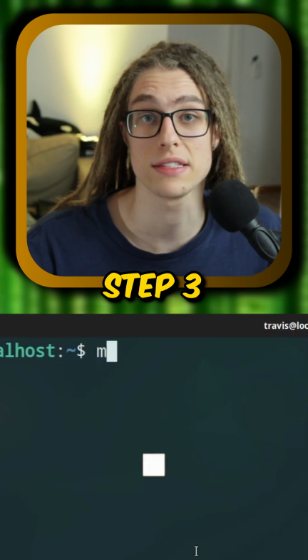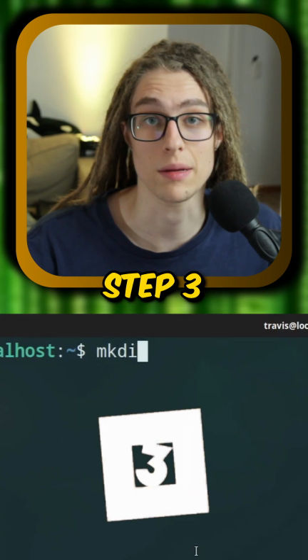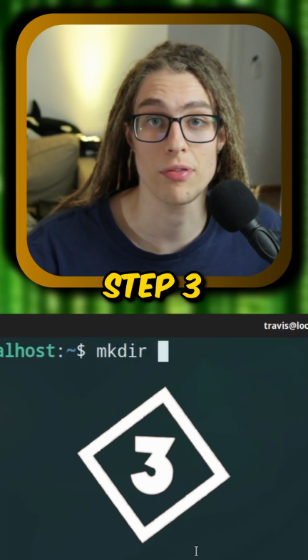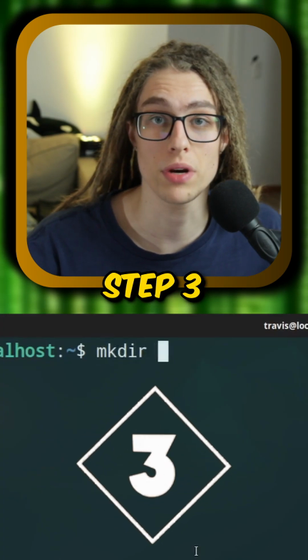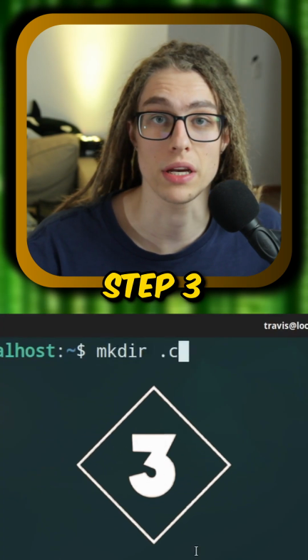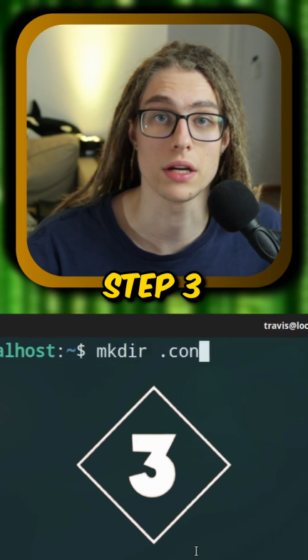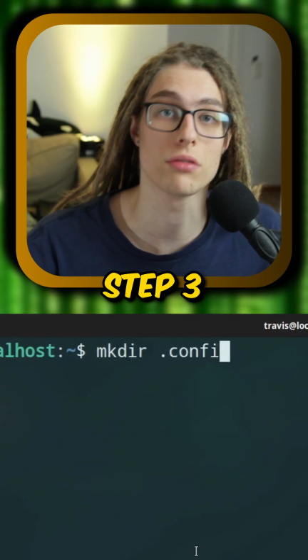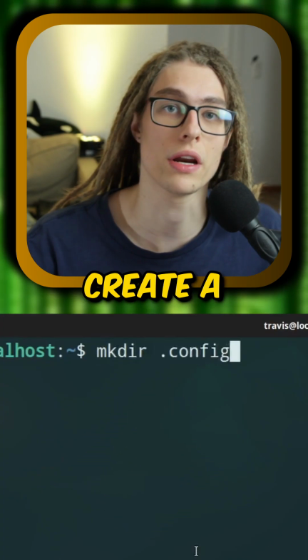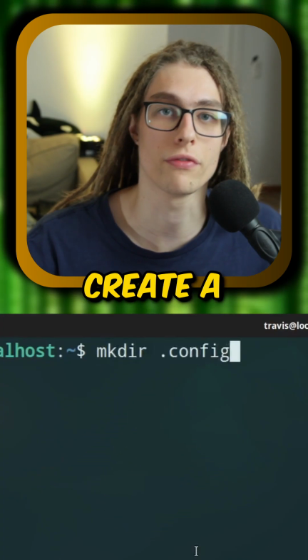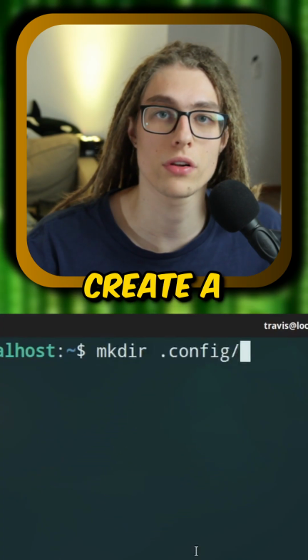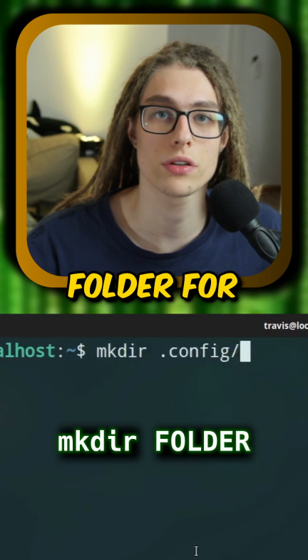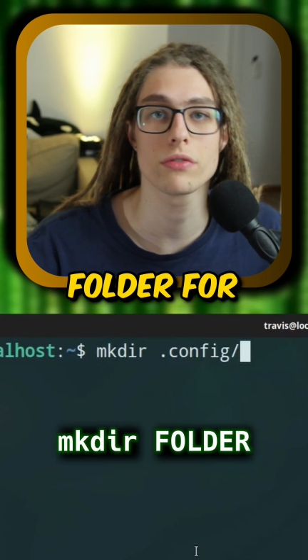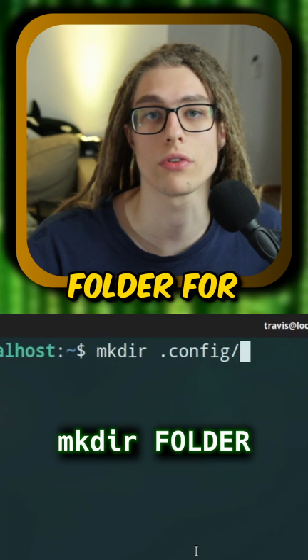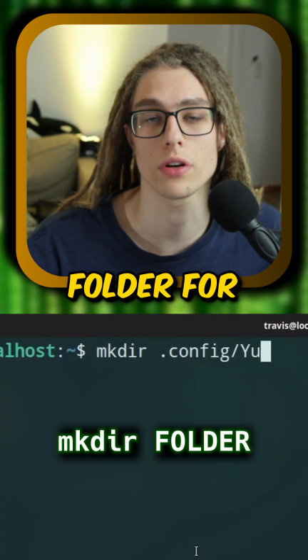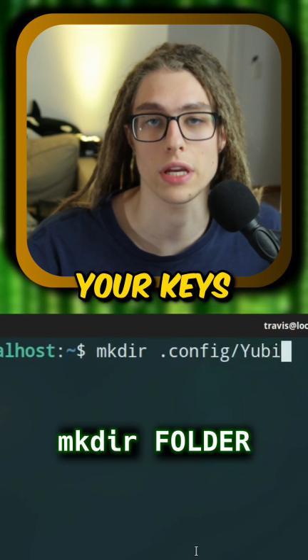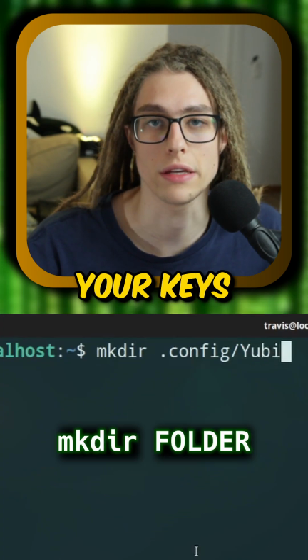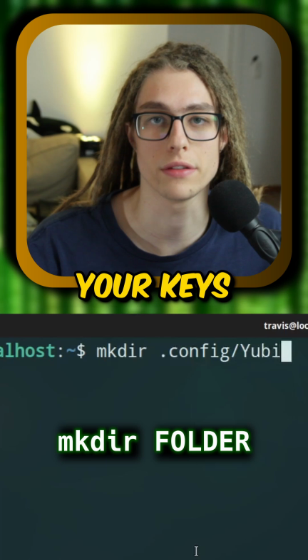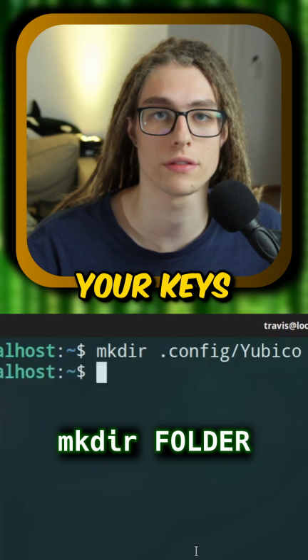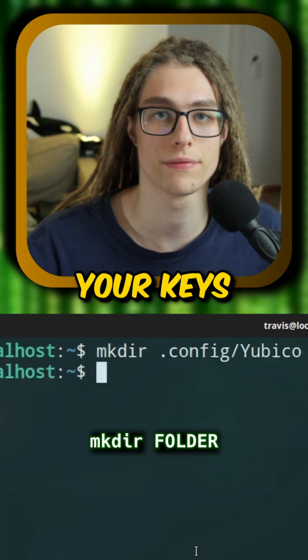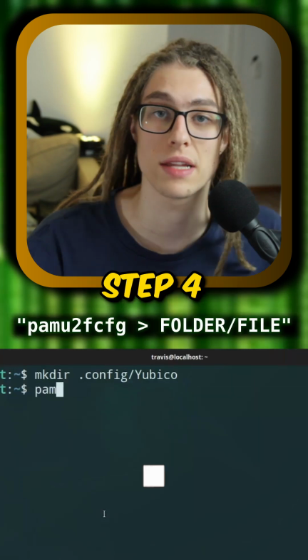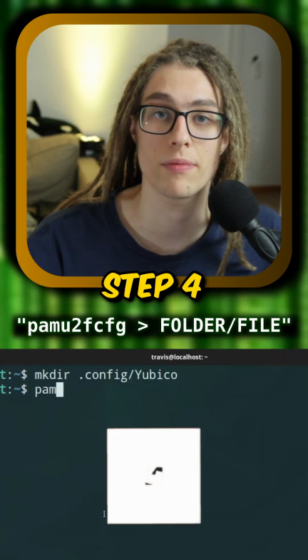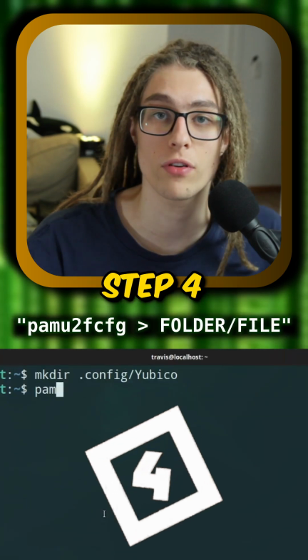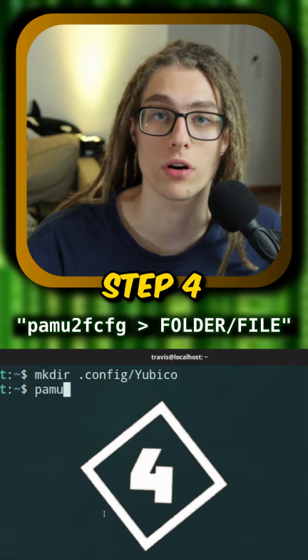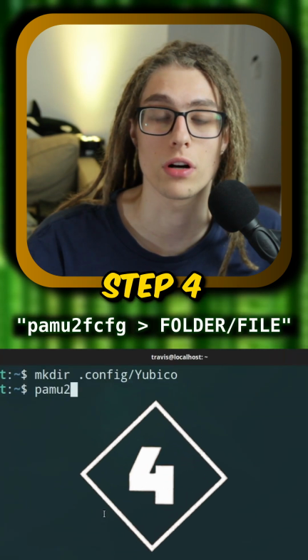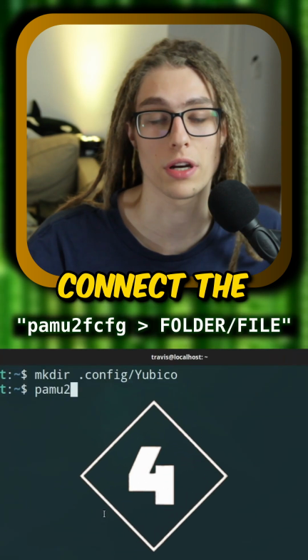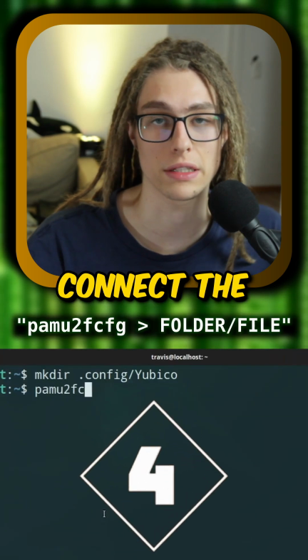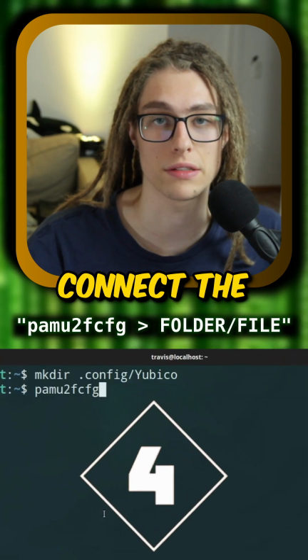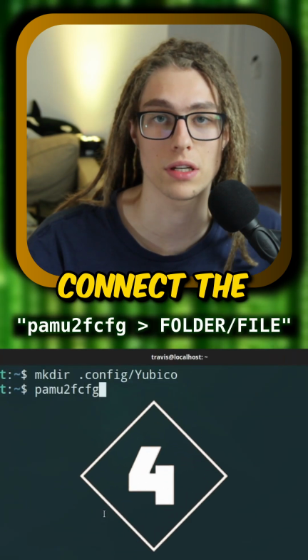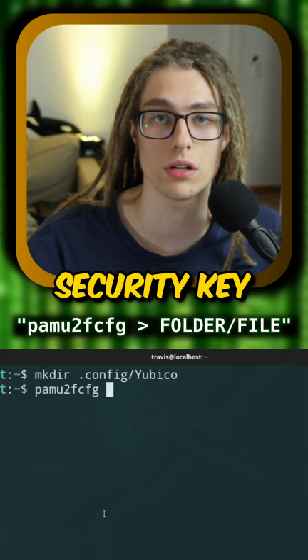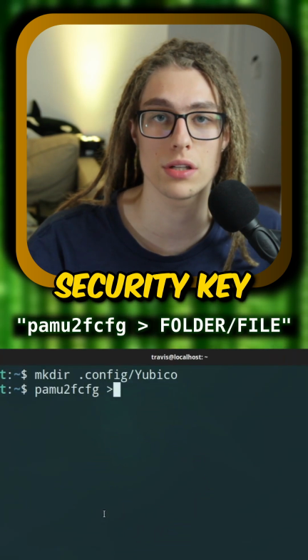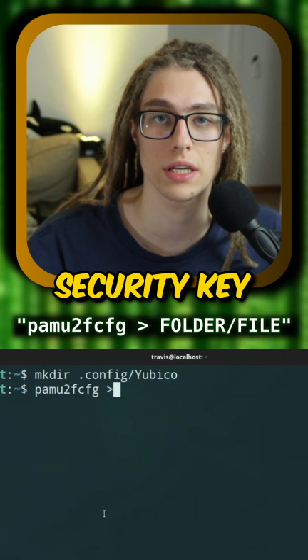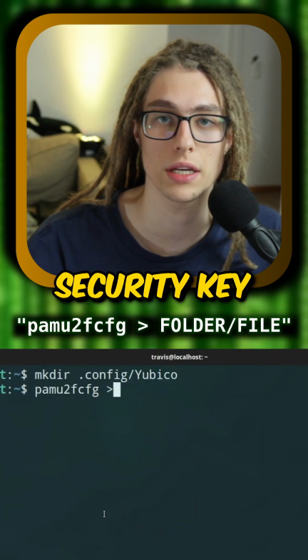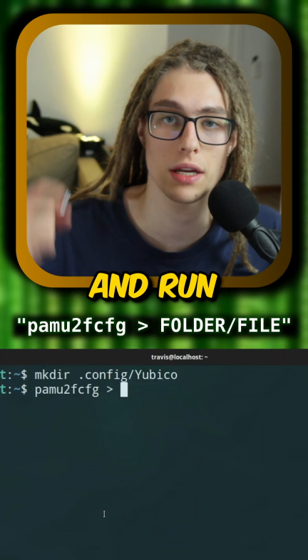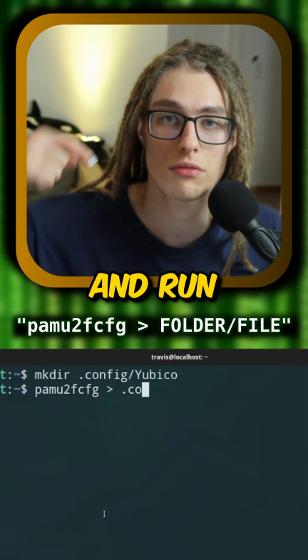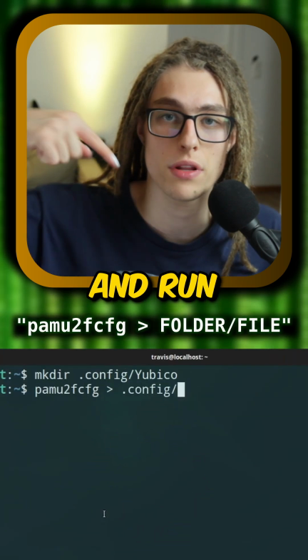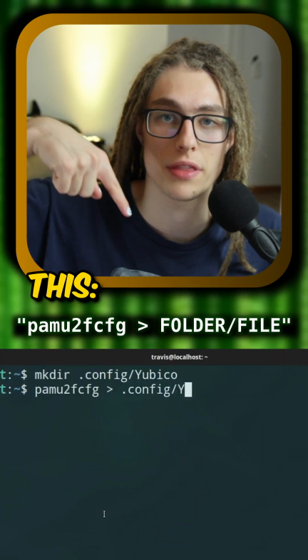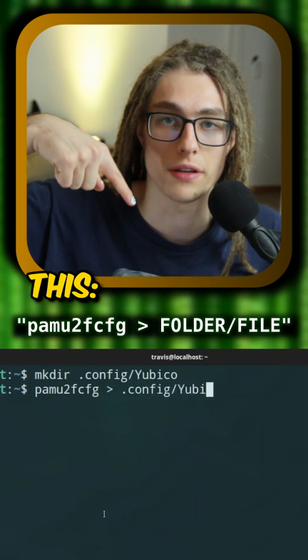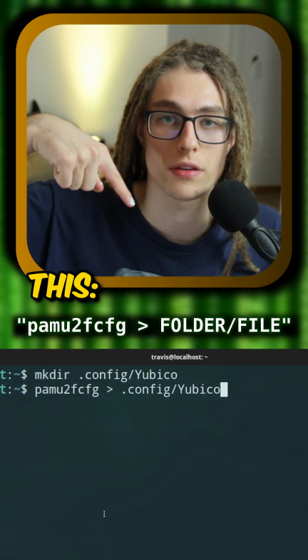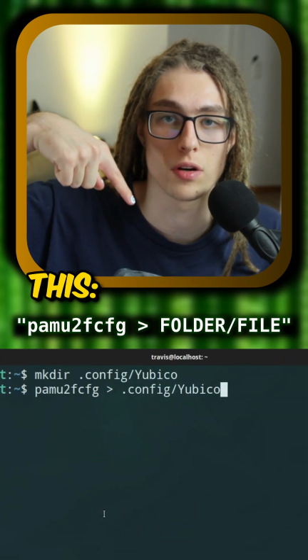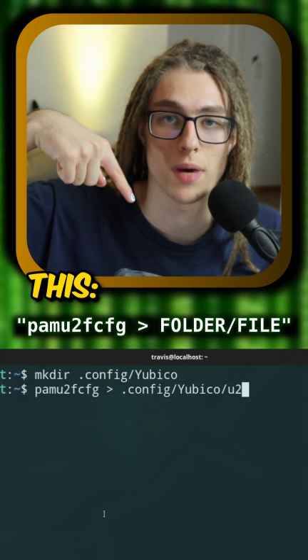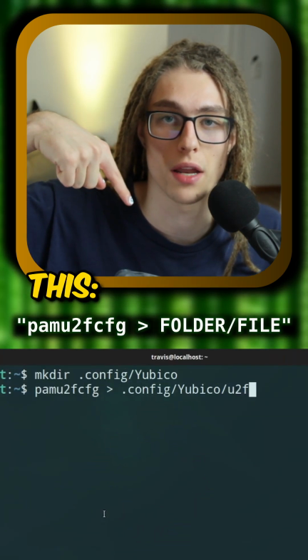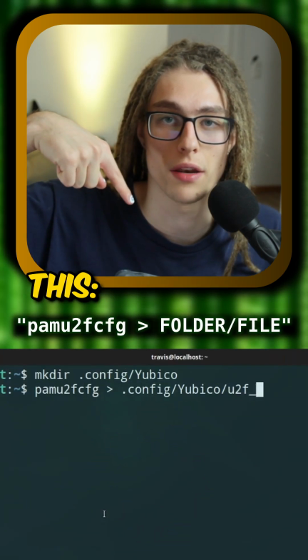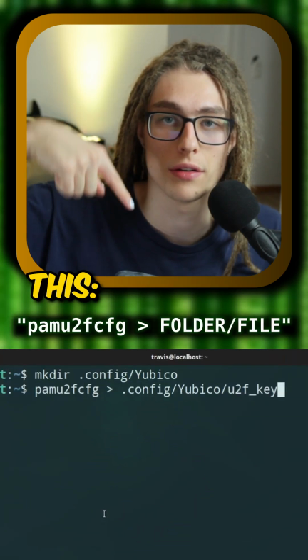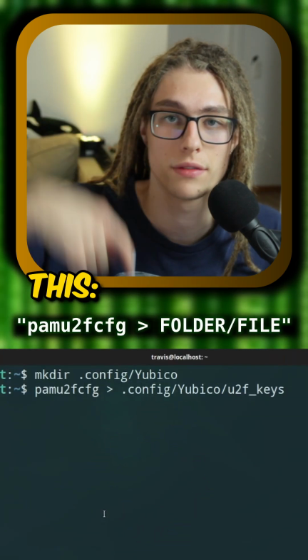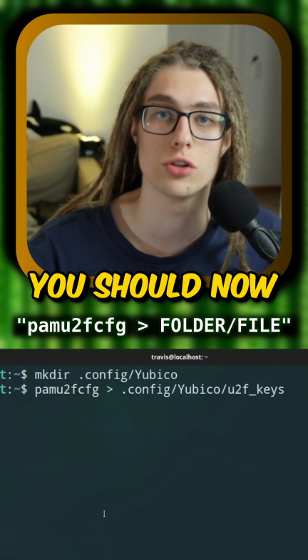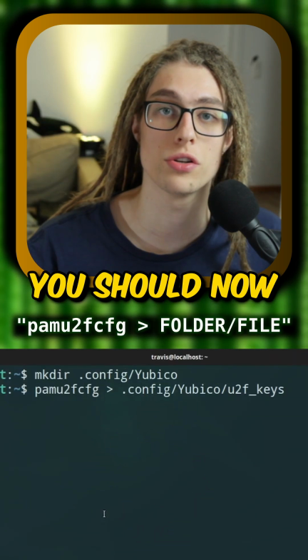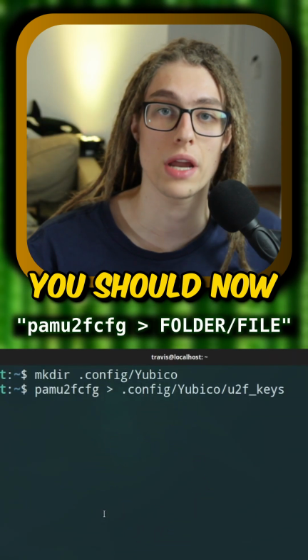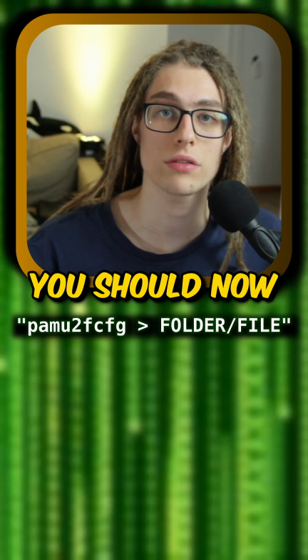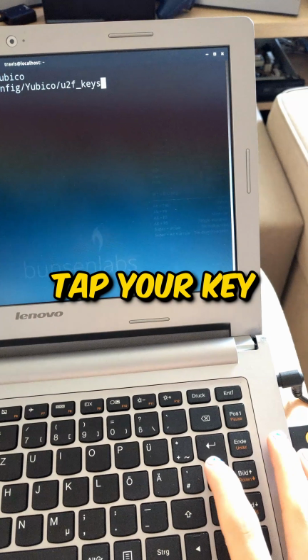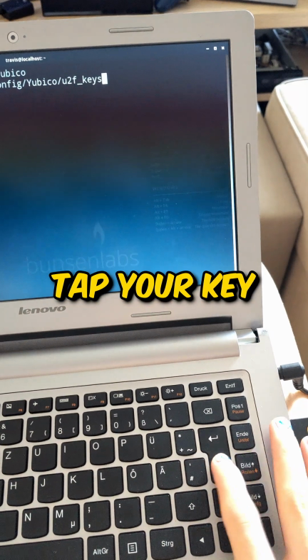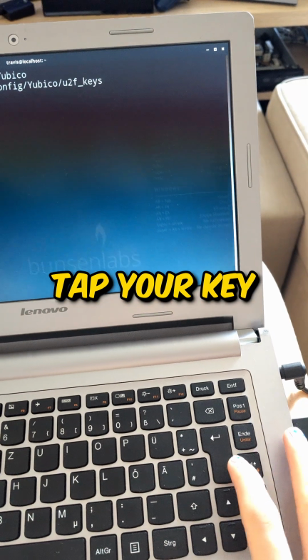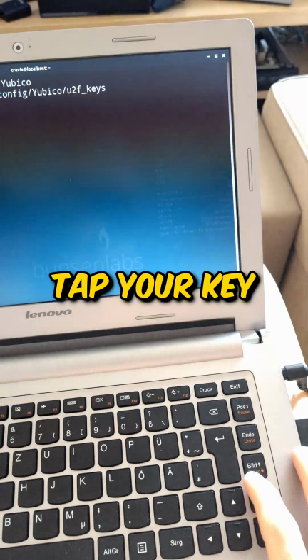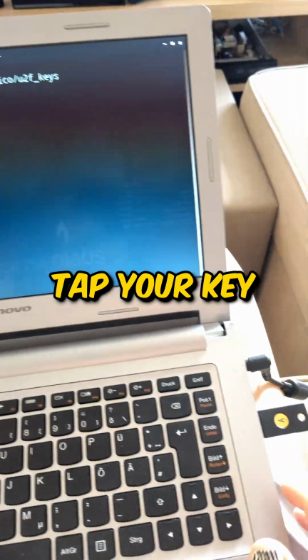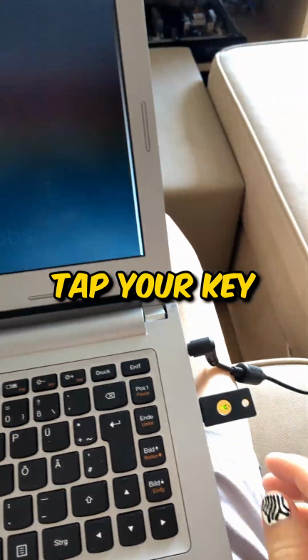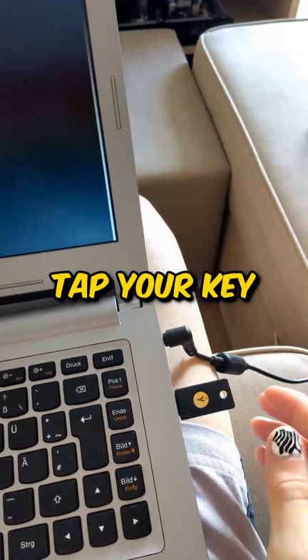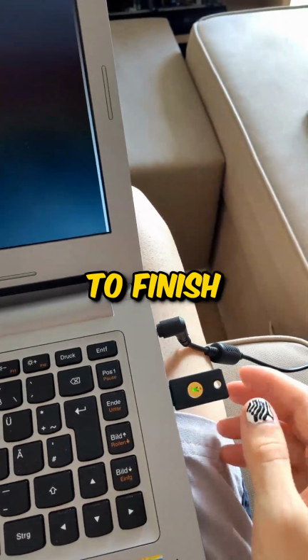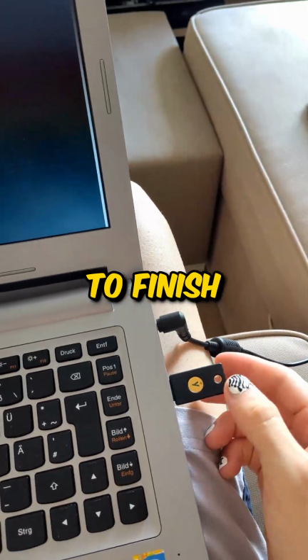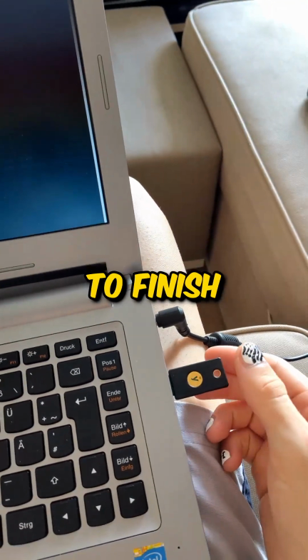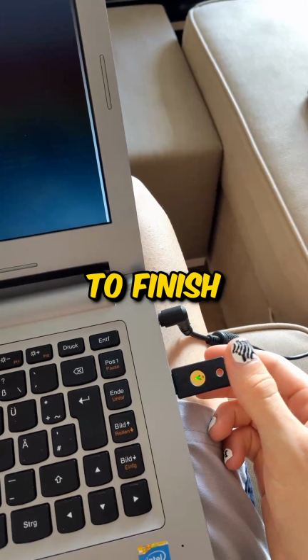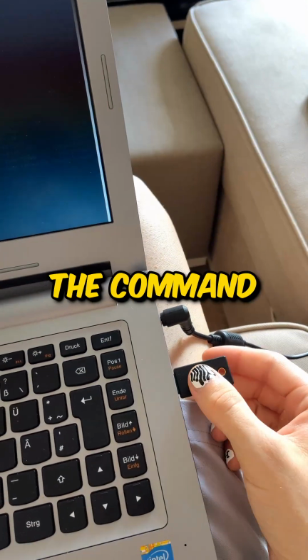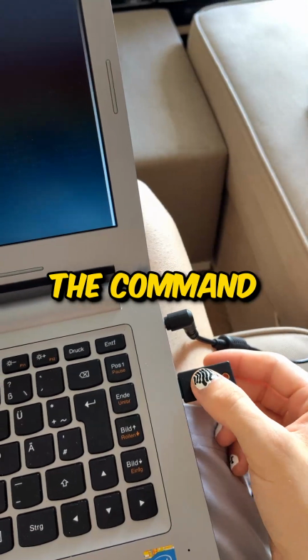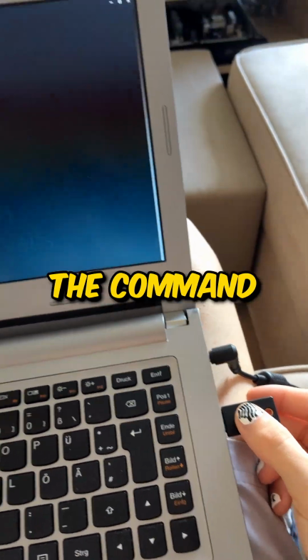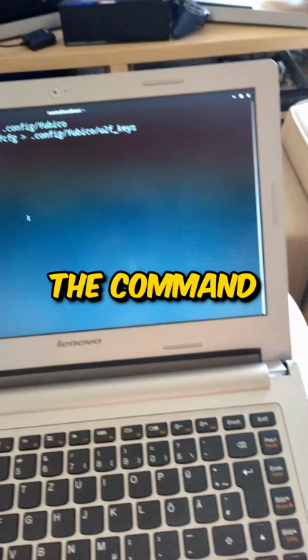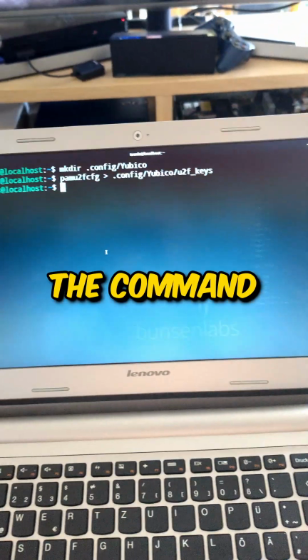Step 3: create a folder for your keys. Step 4: connect a security key and run this command. You should now tap your key to finish the command.